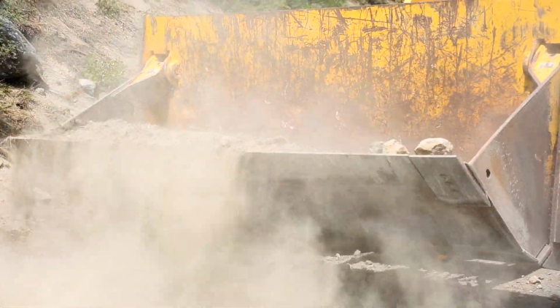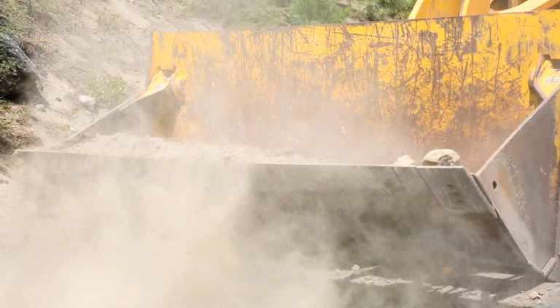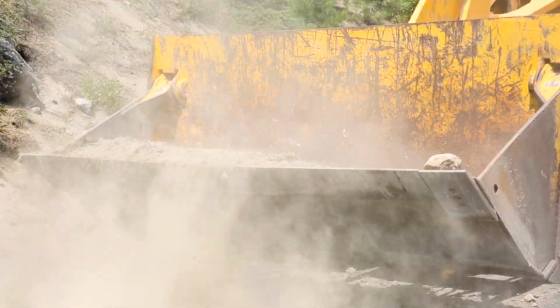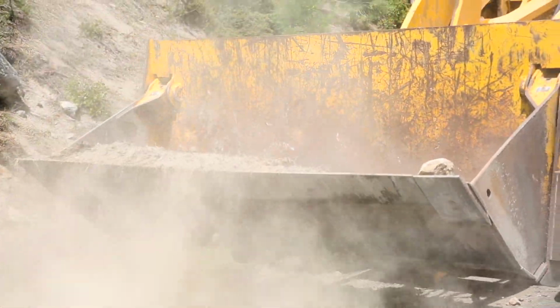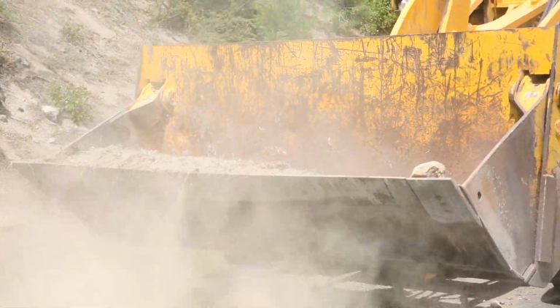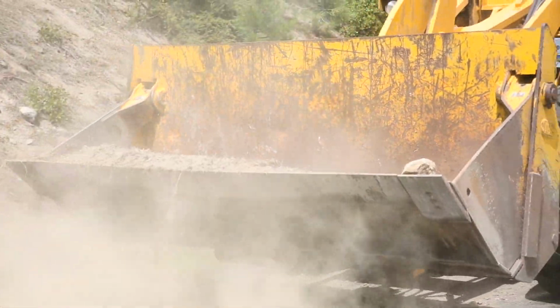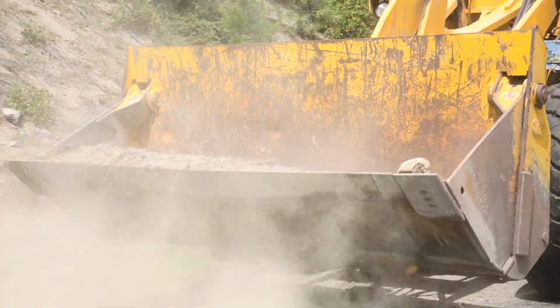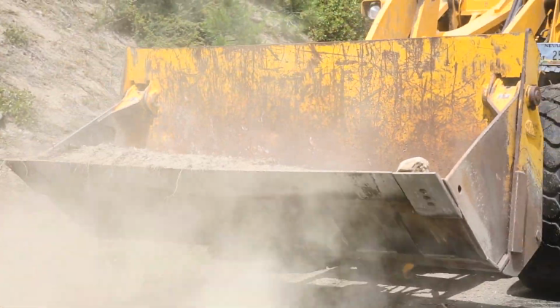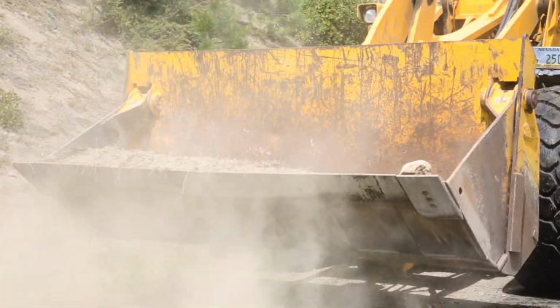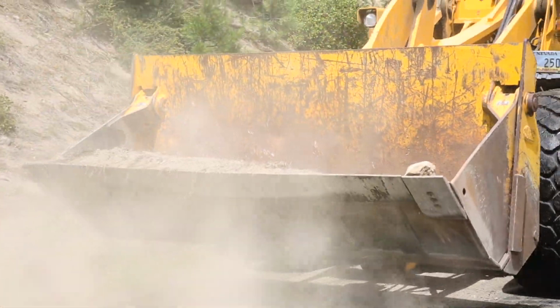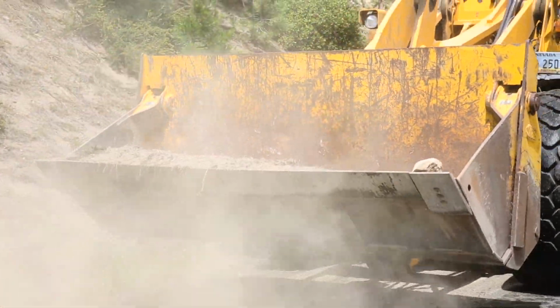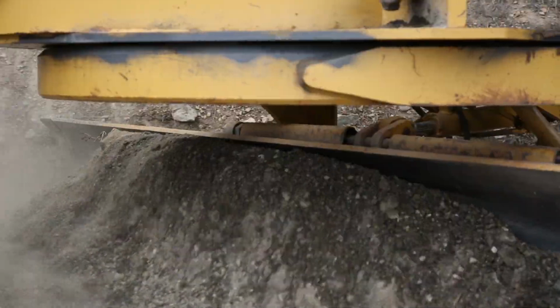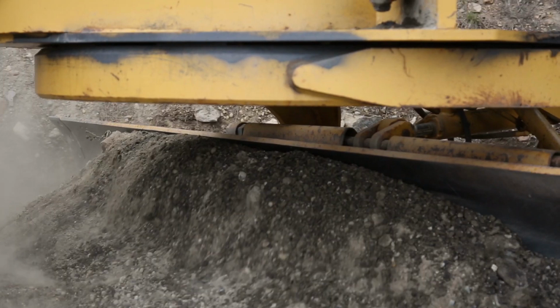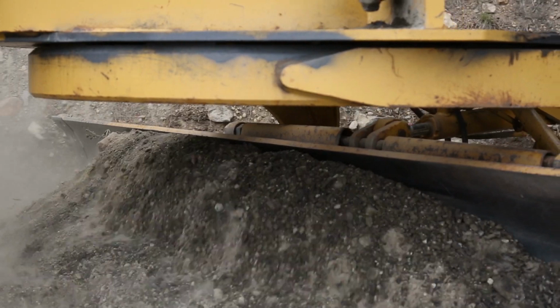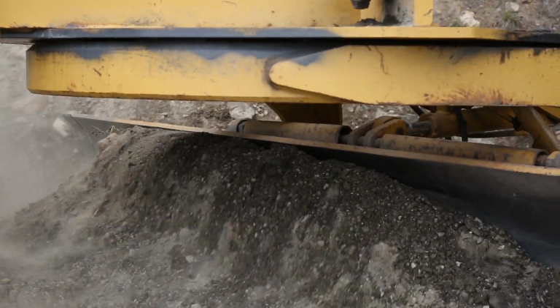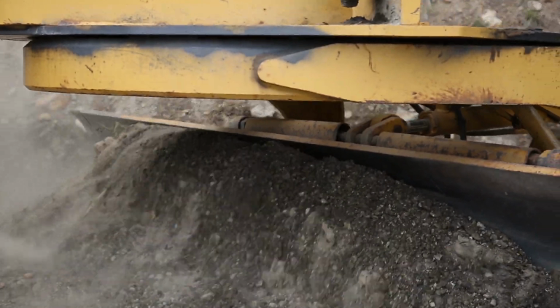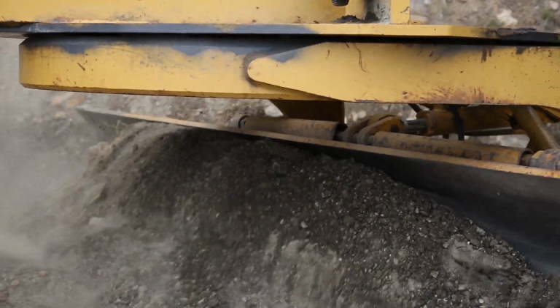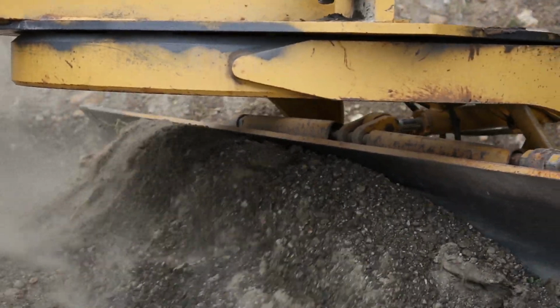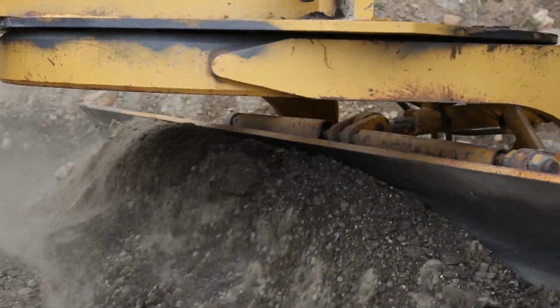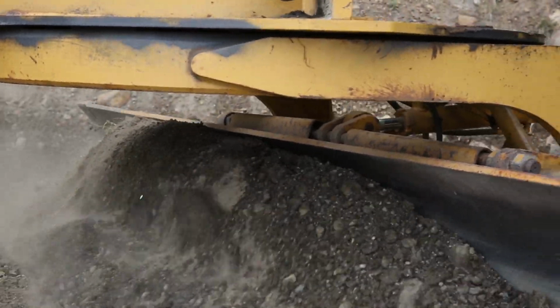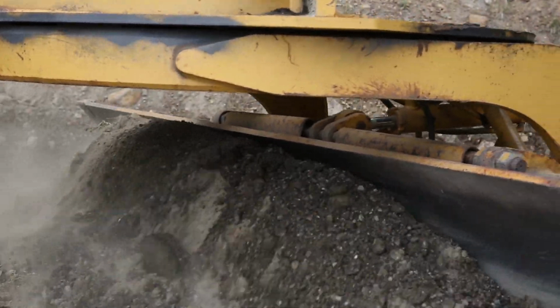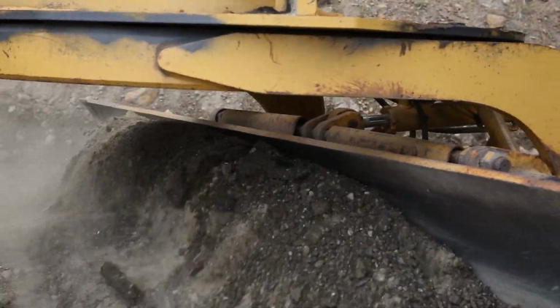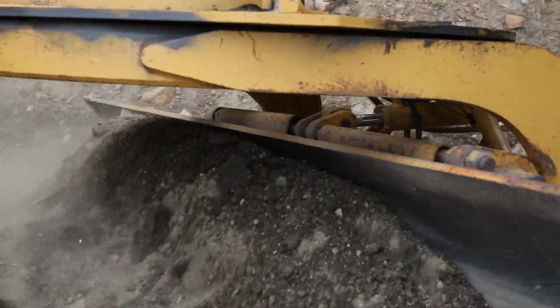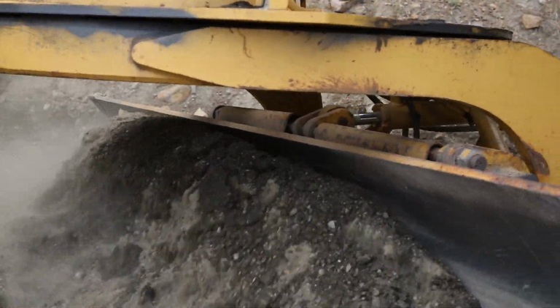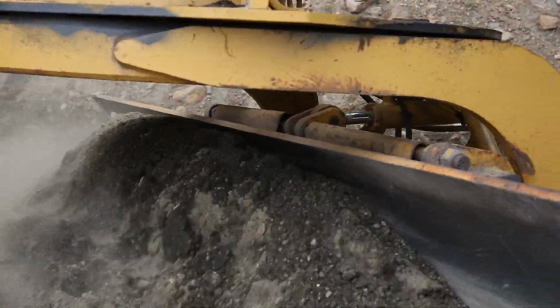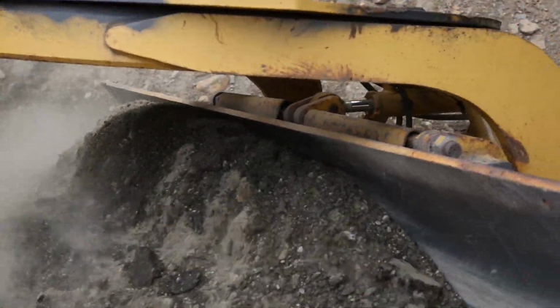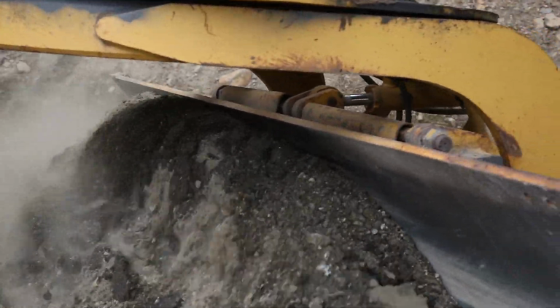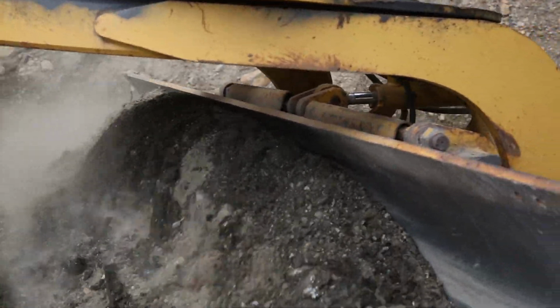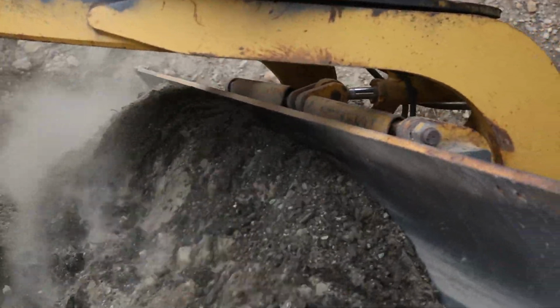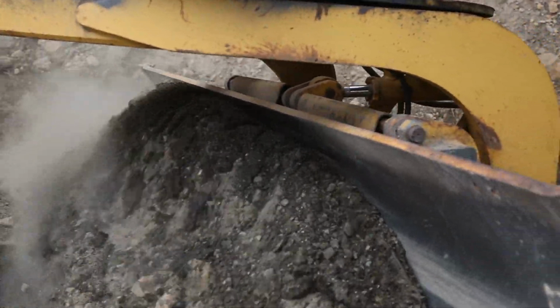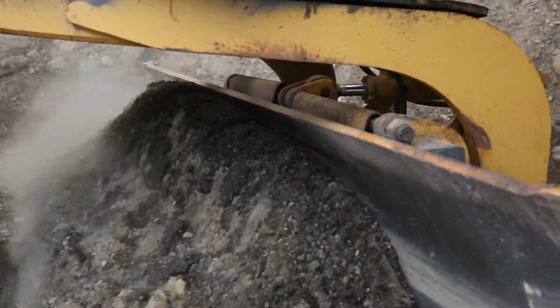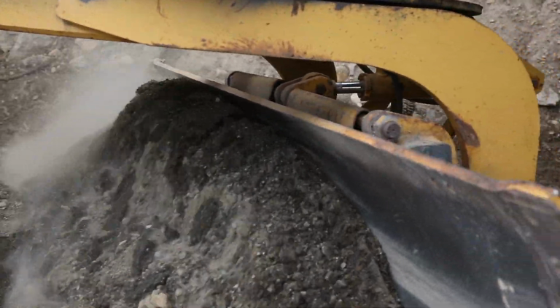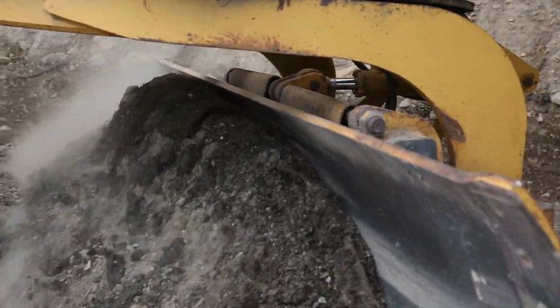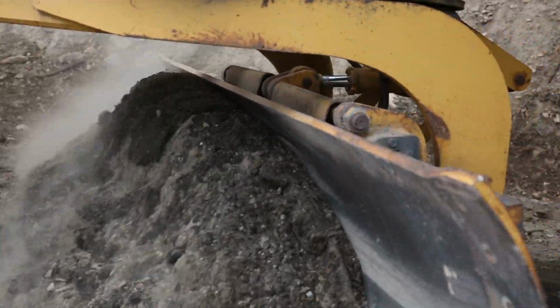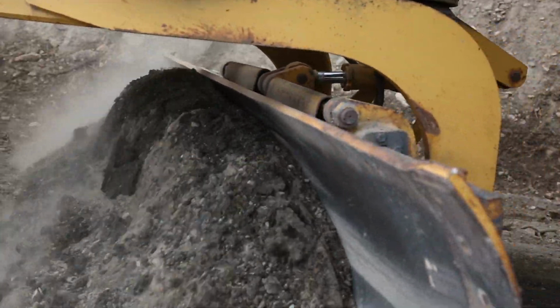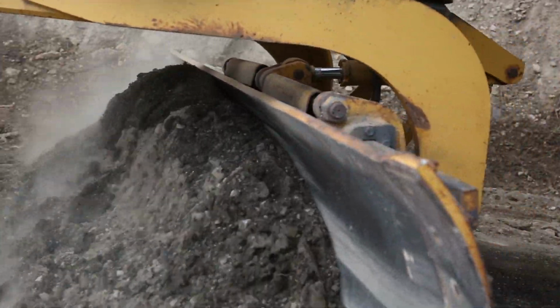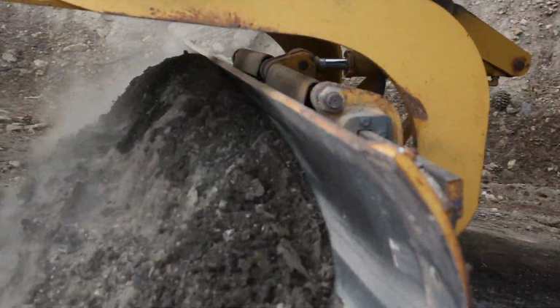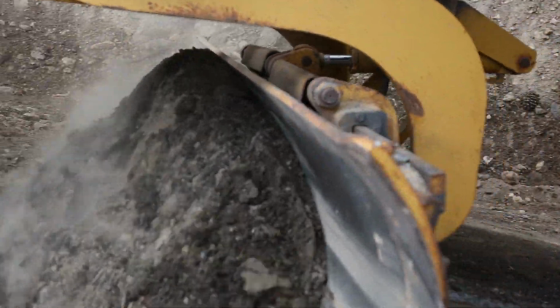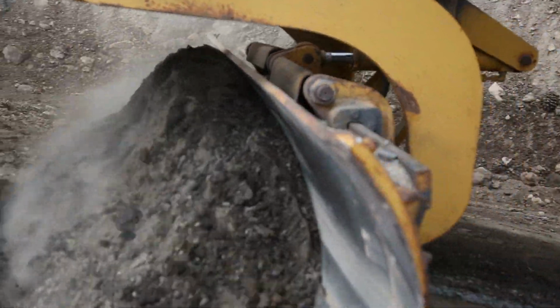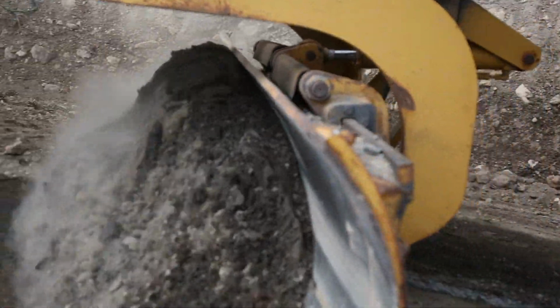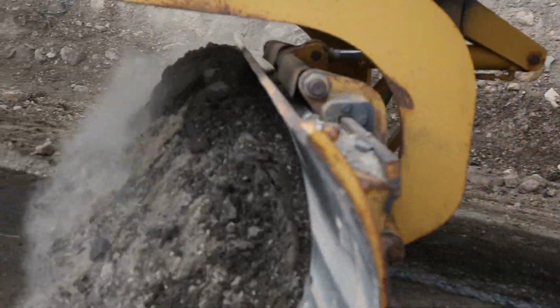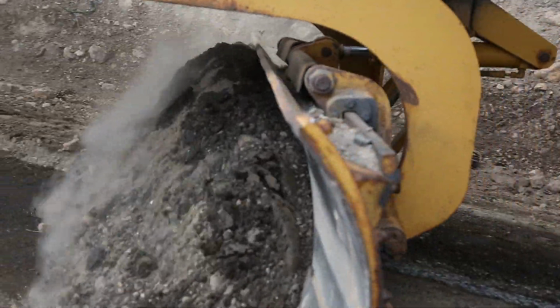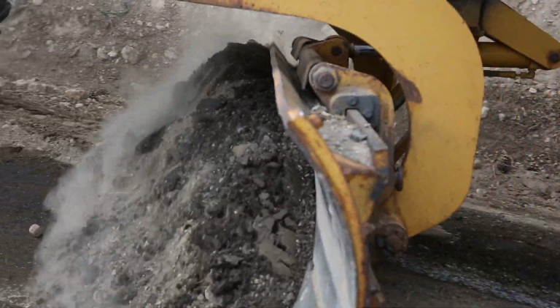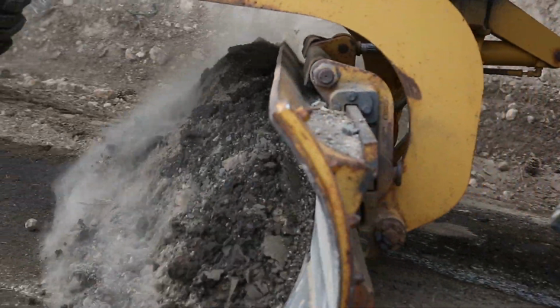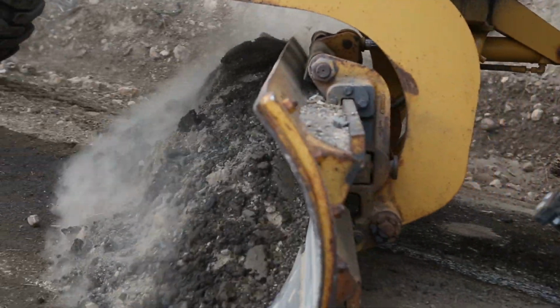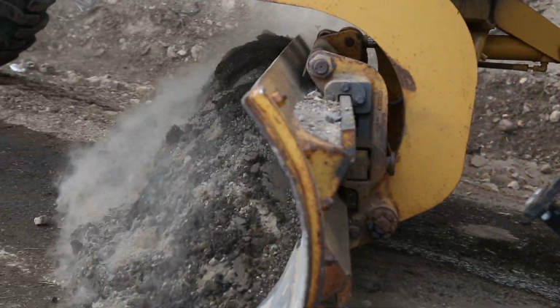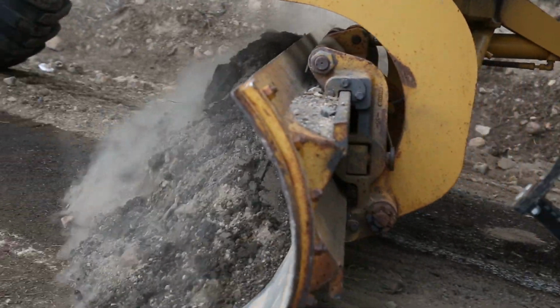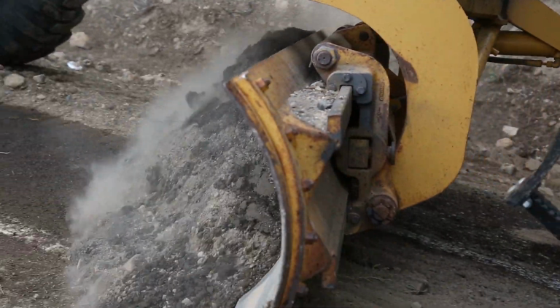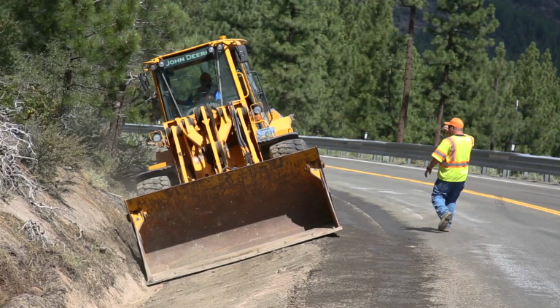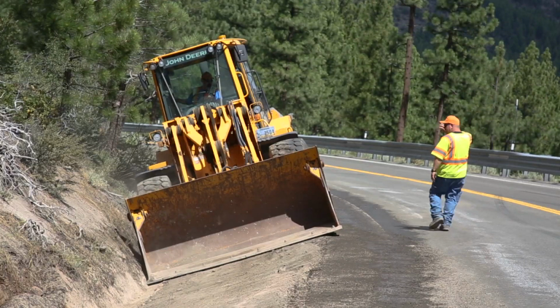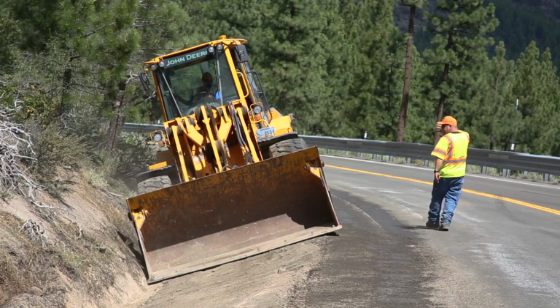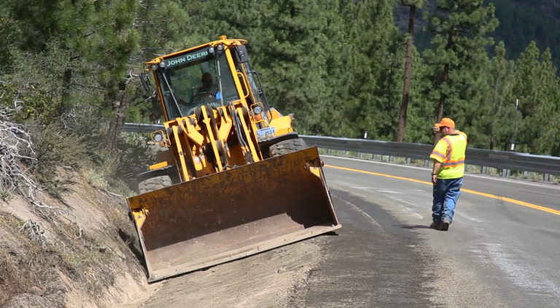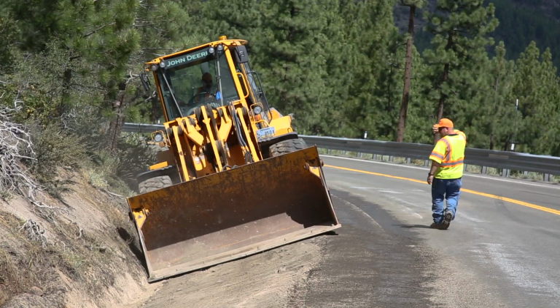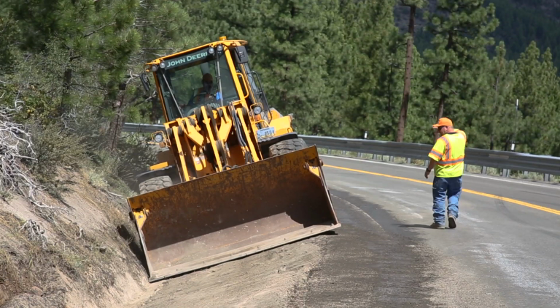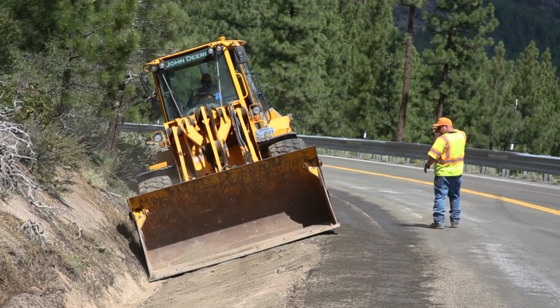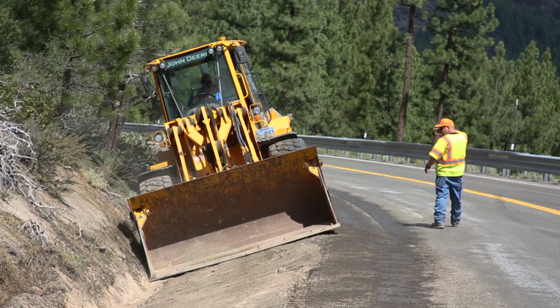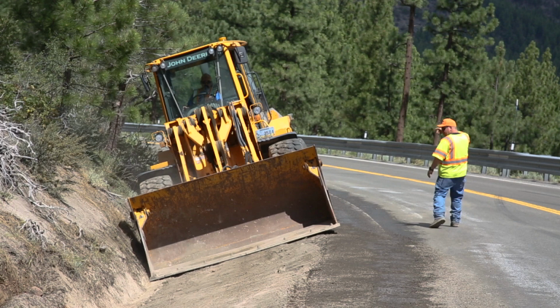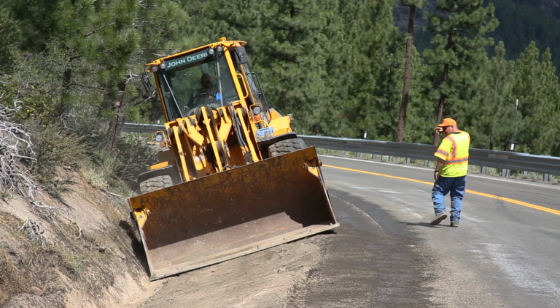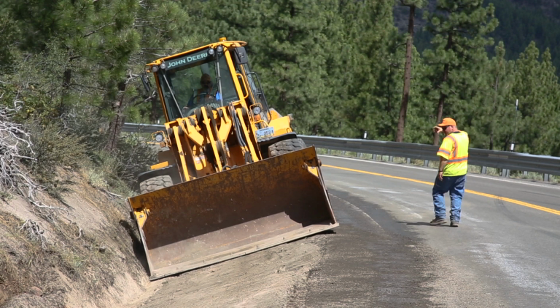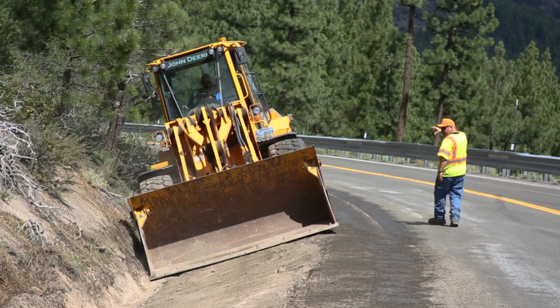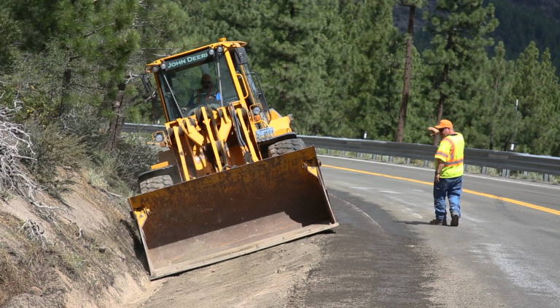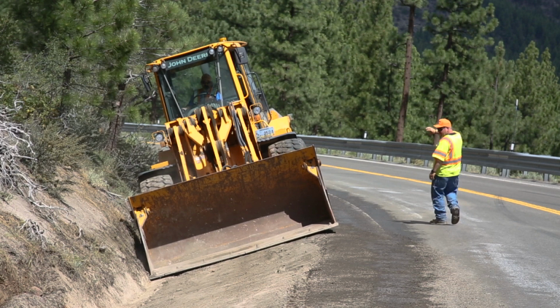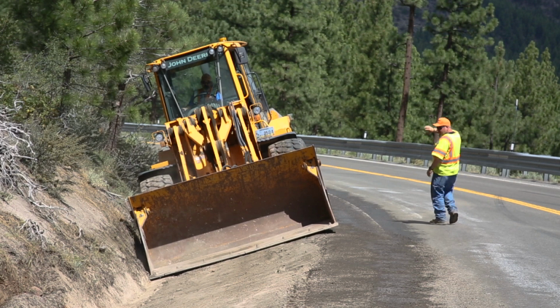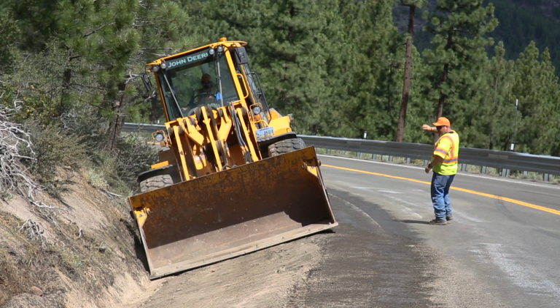Then we get the motor grader back in there, bring out fresh material up to the edge of the roadway, and wipe that smooth to create our safety slope.